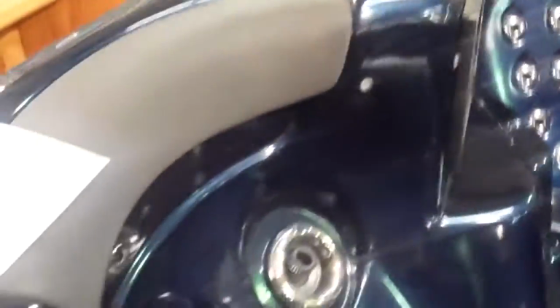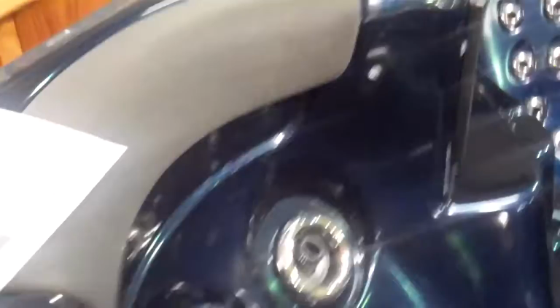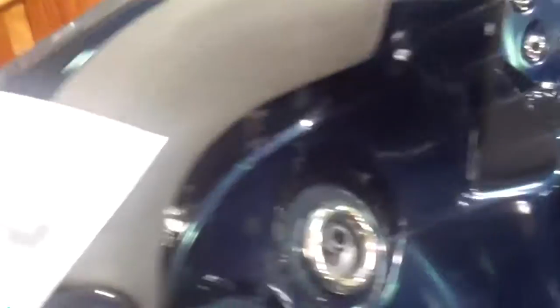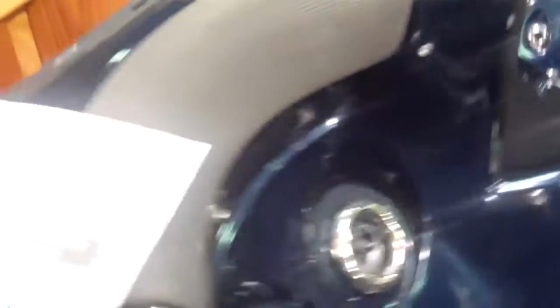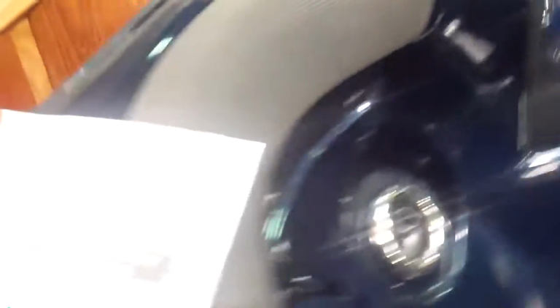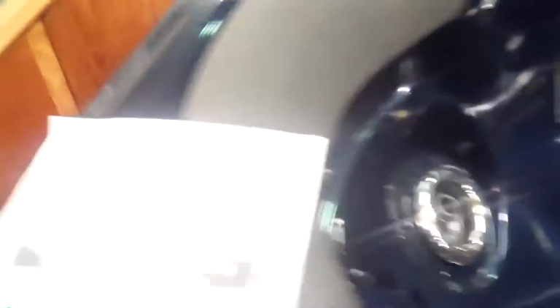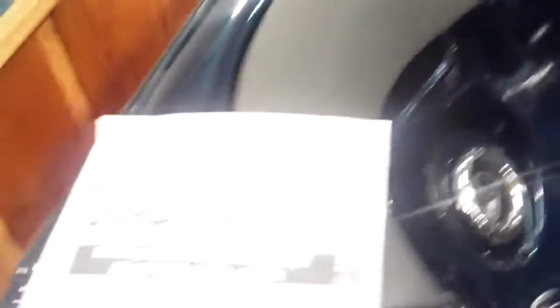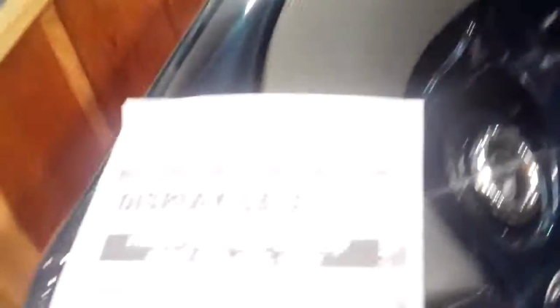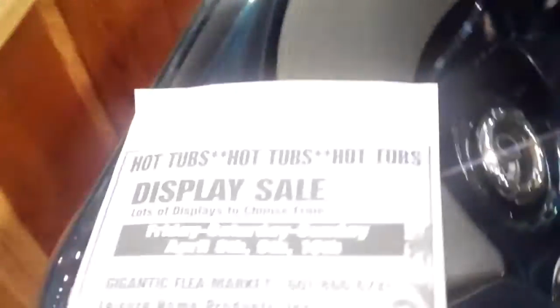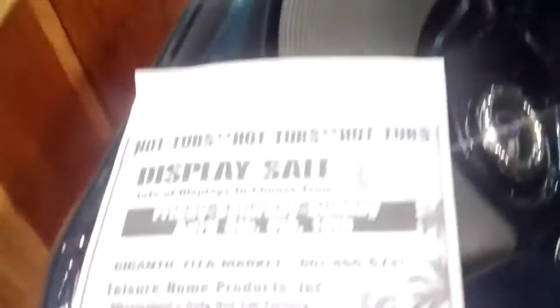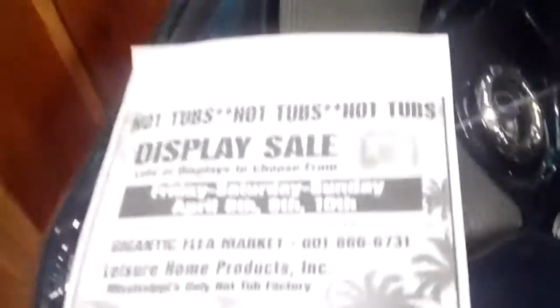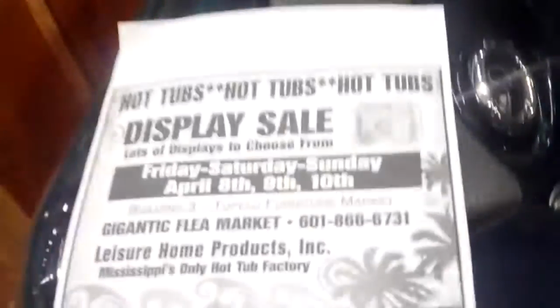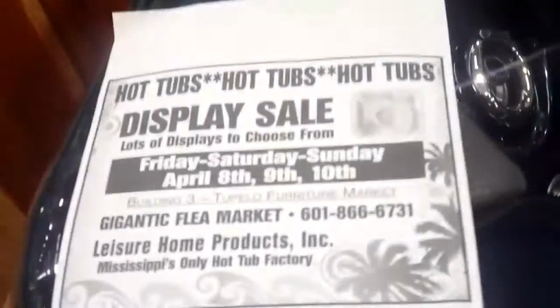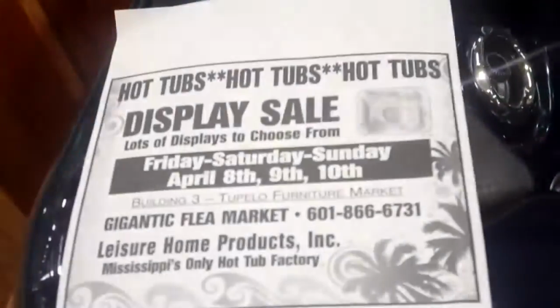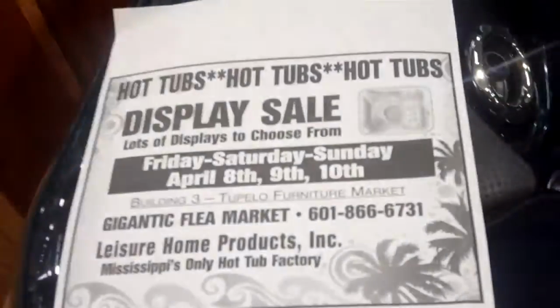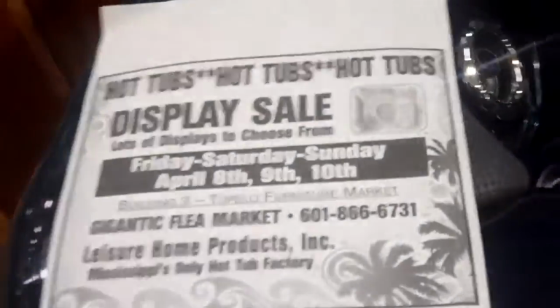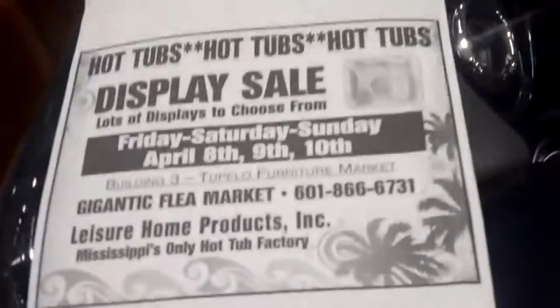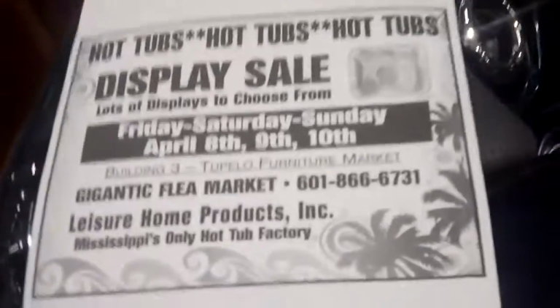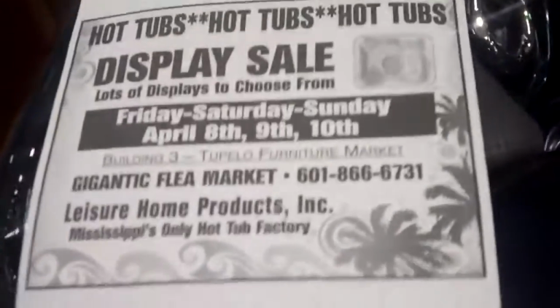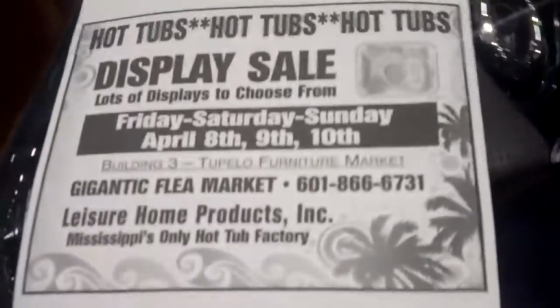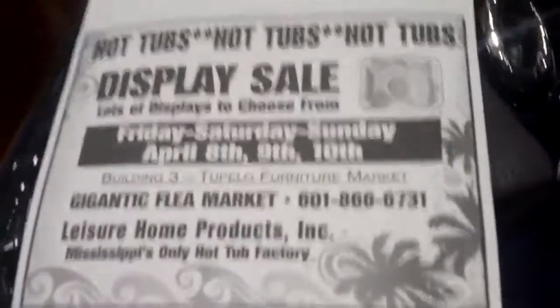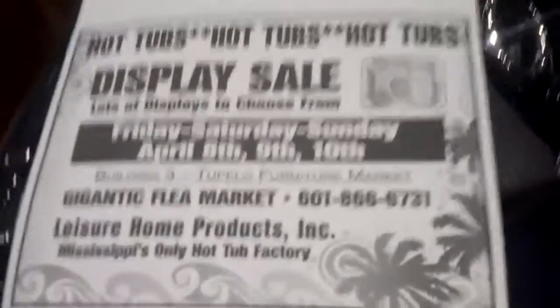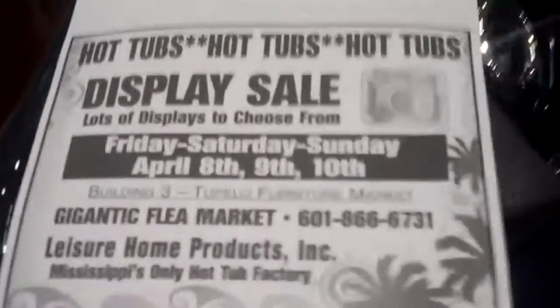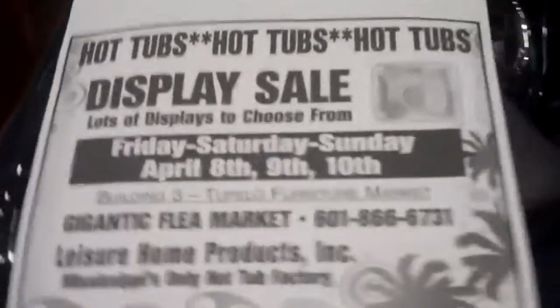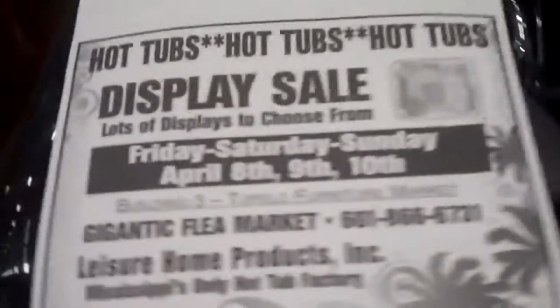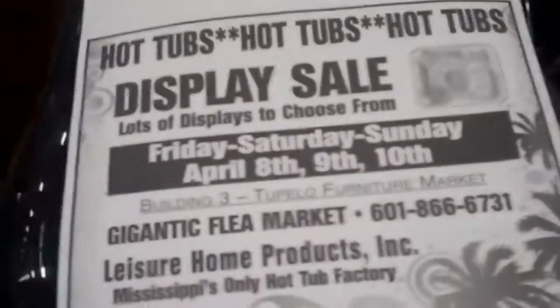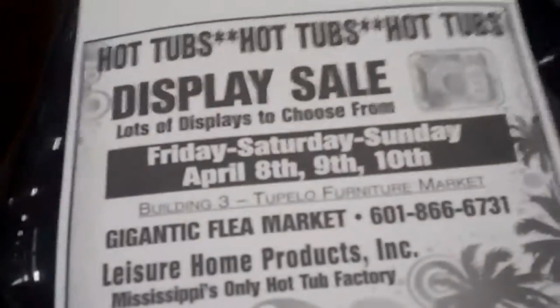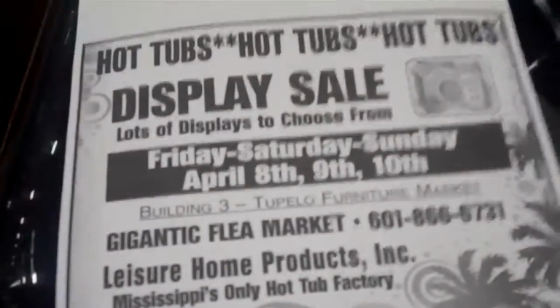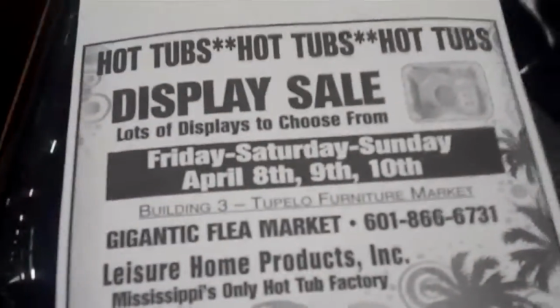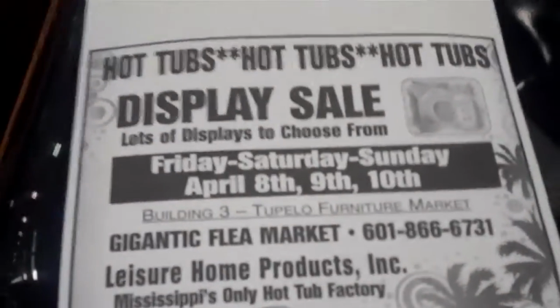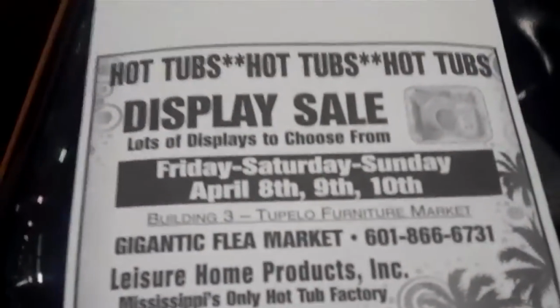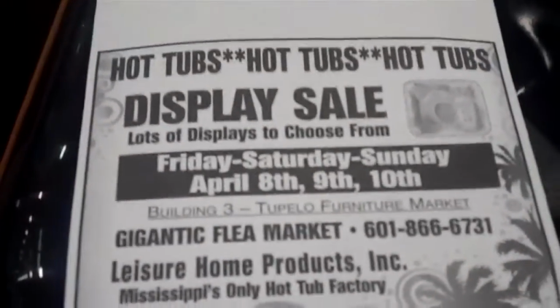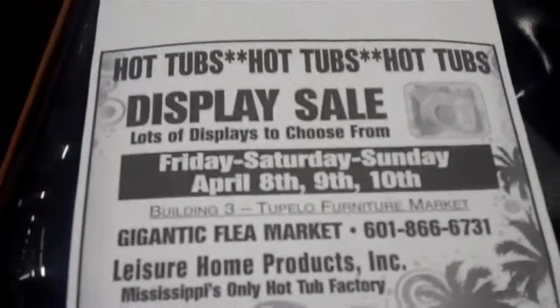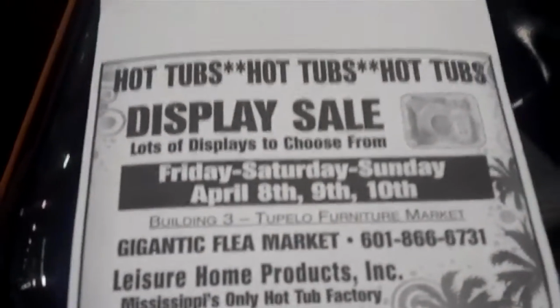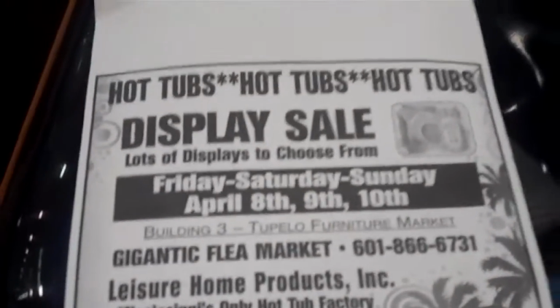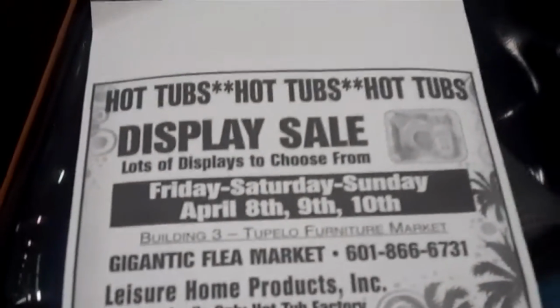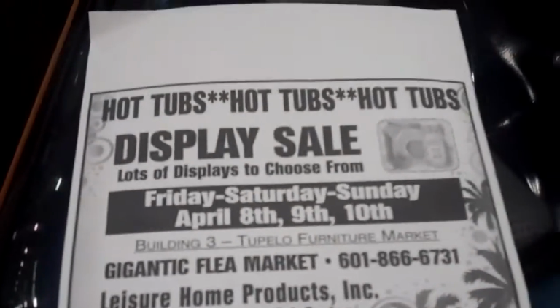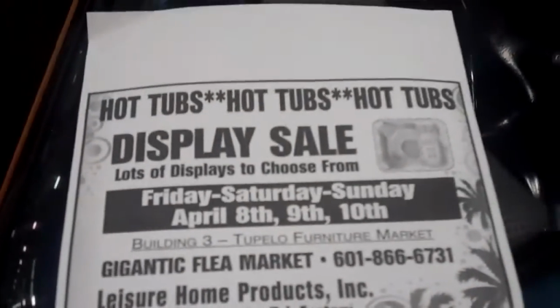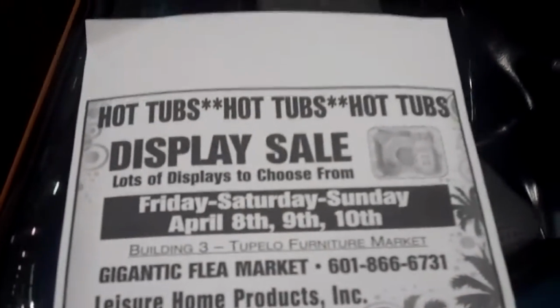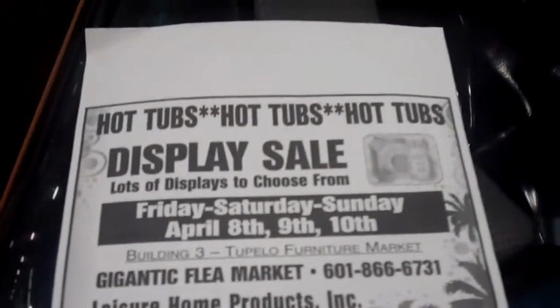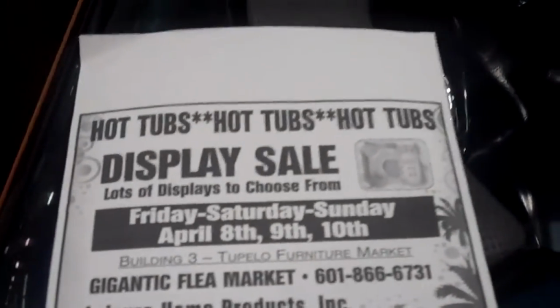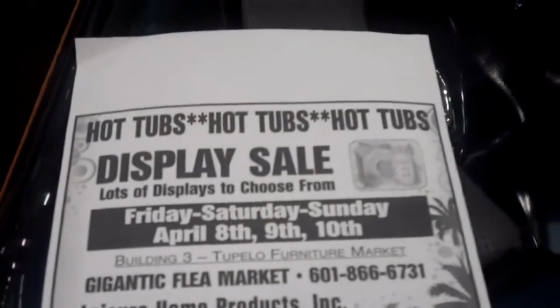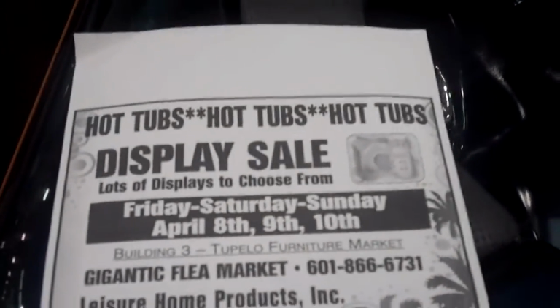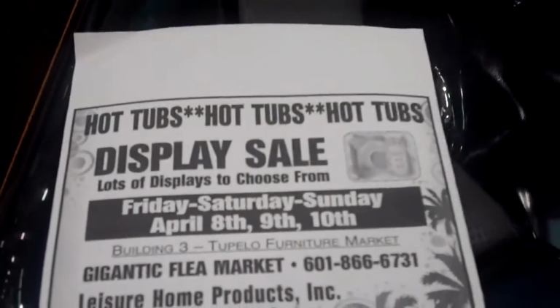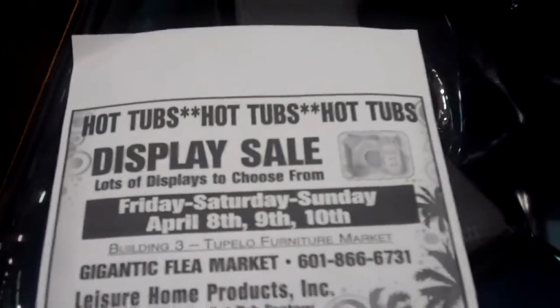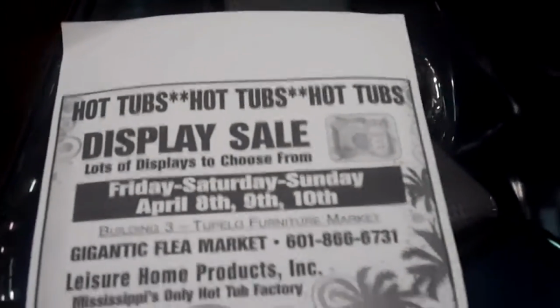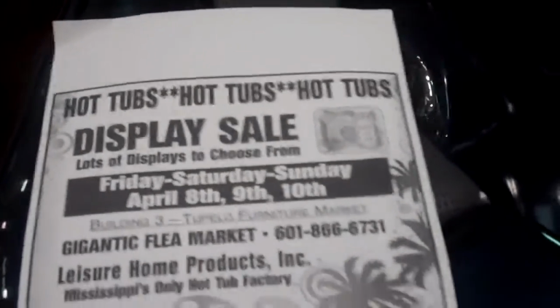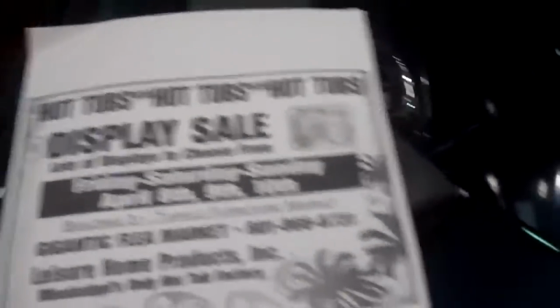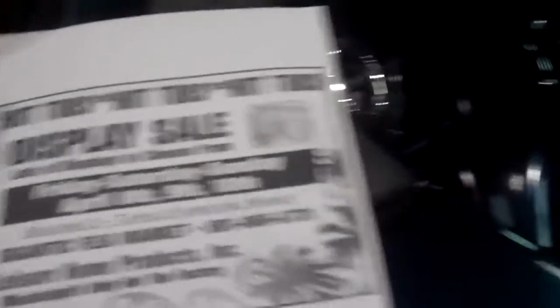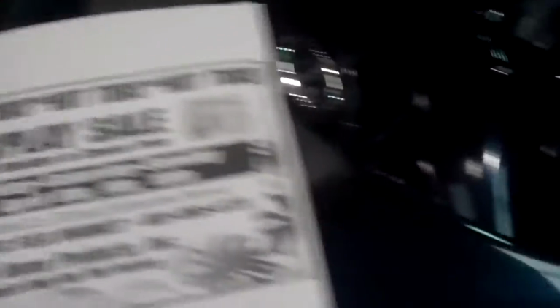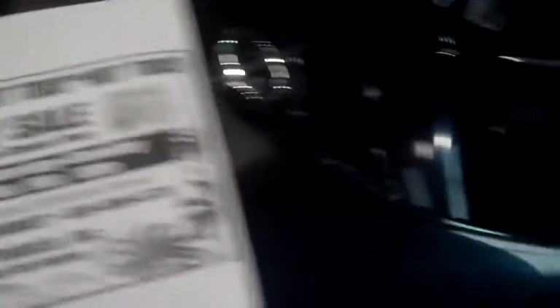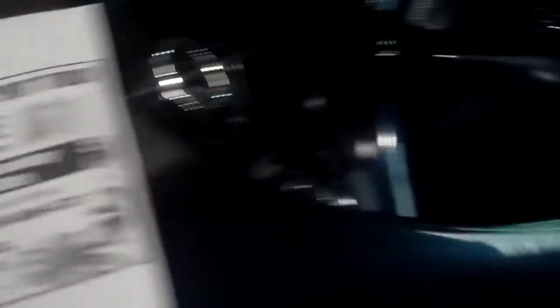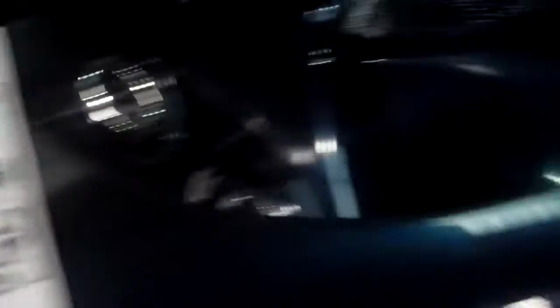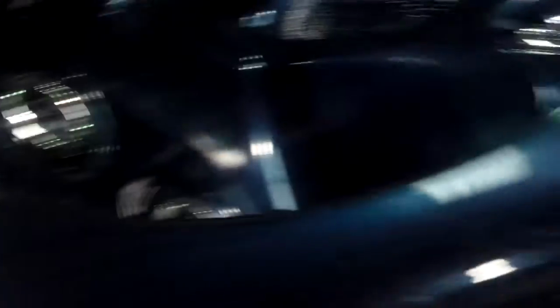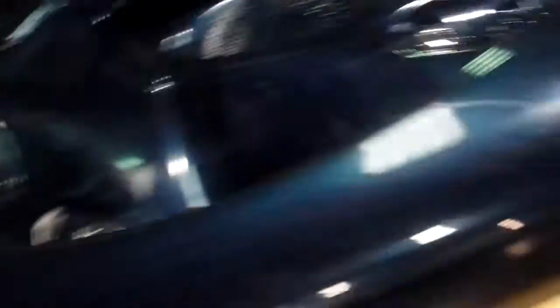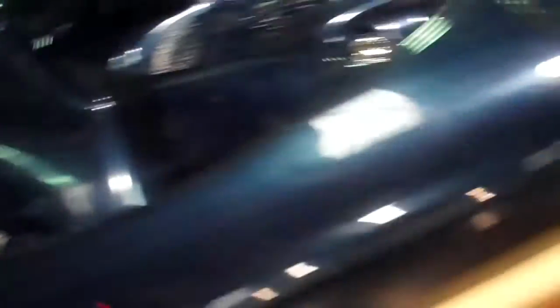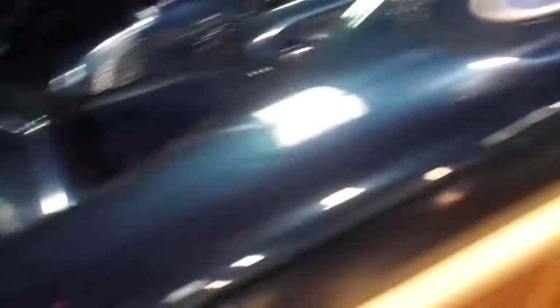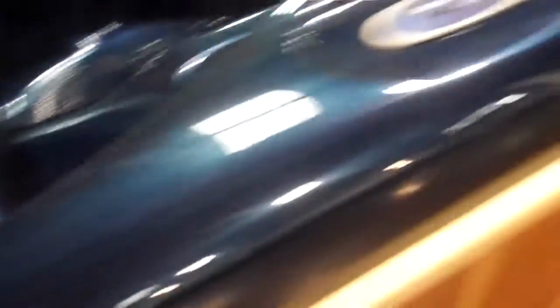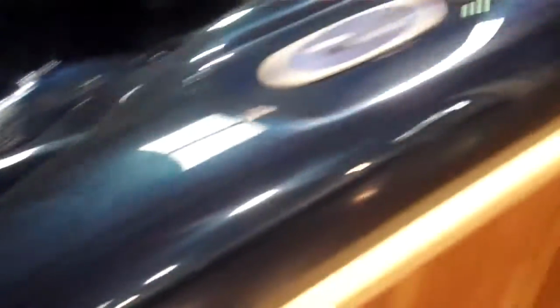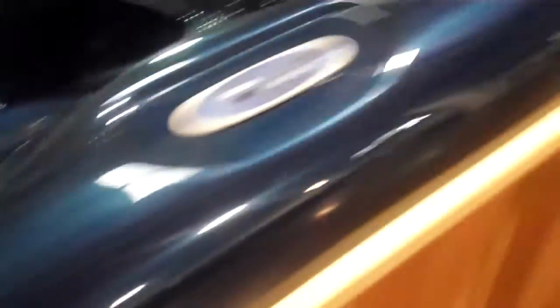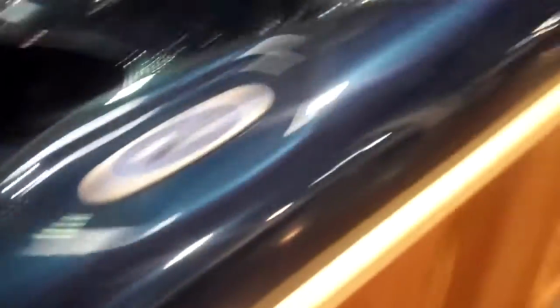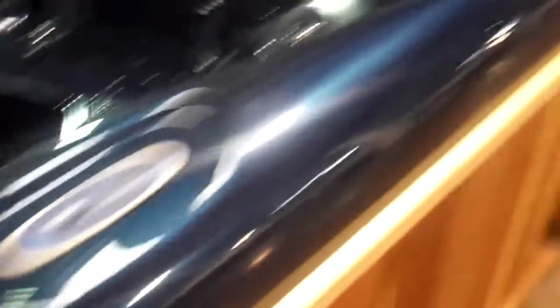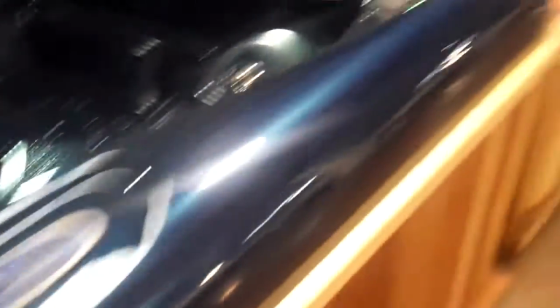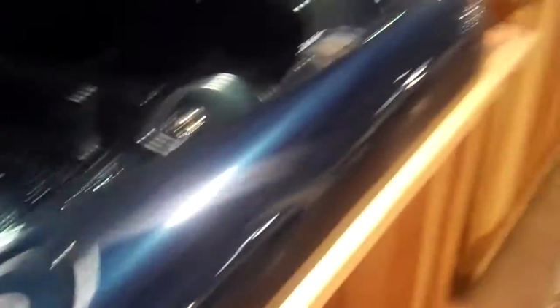Here's our ad we put in the paper — The Daily Journal. Second Saturday of every month, we'll be here.